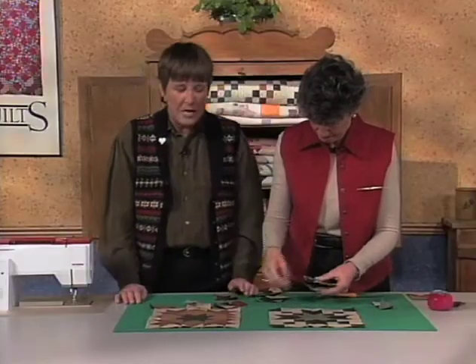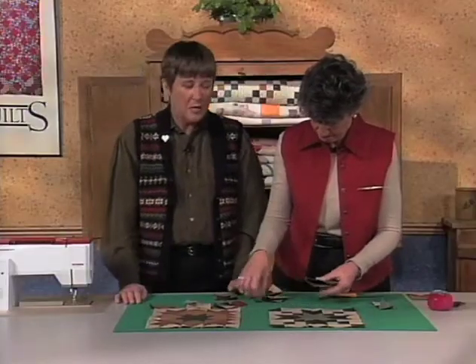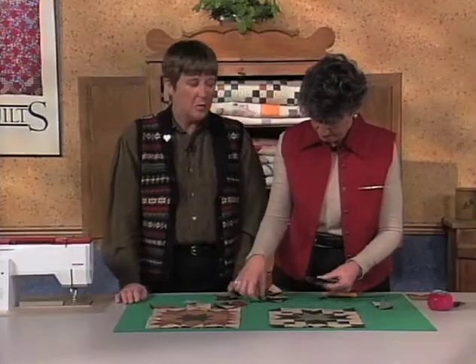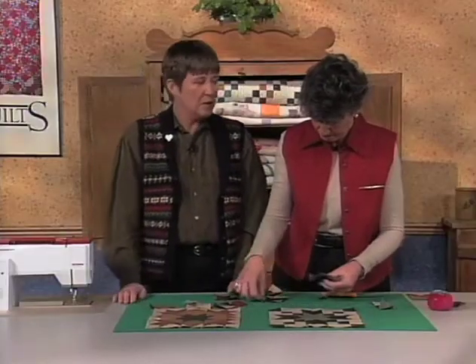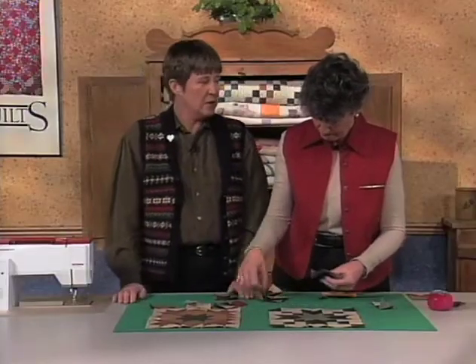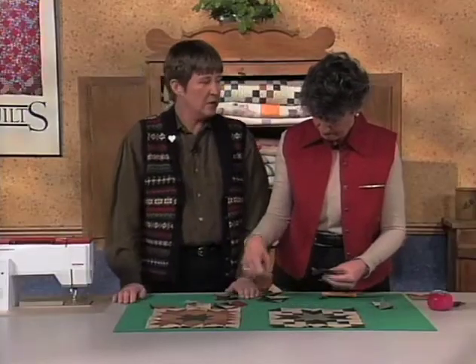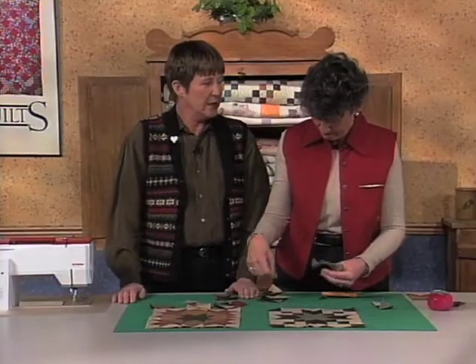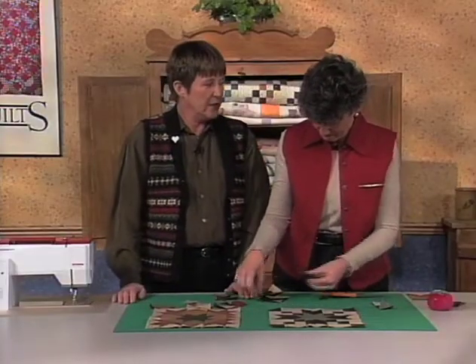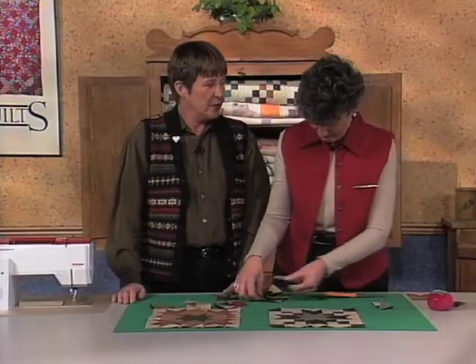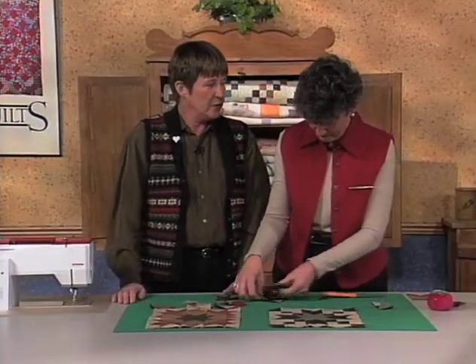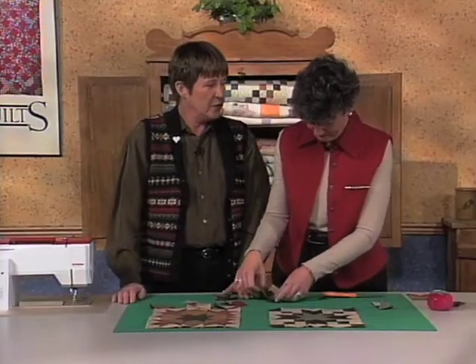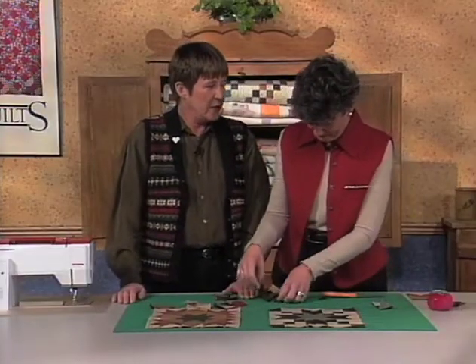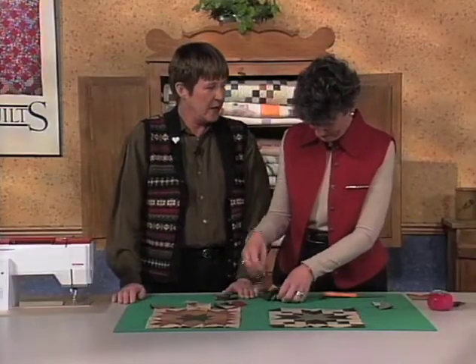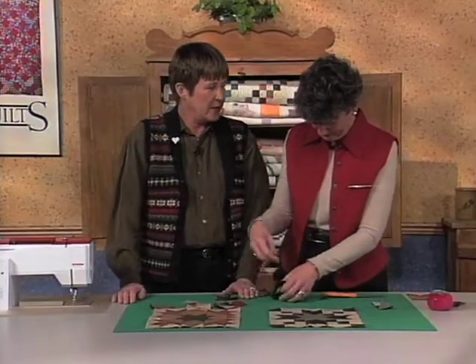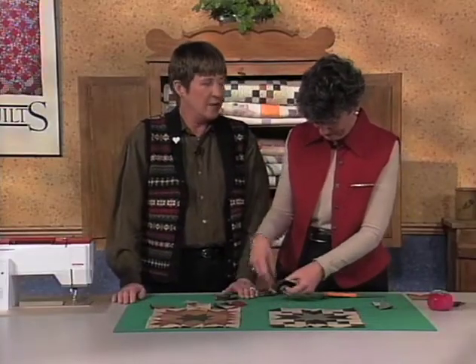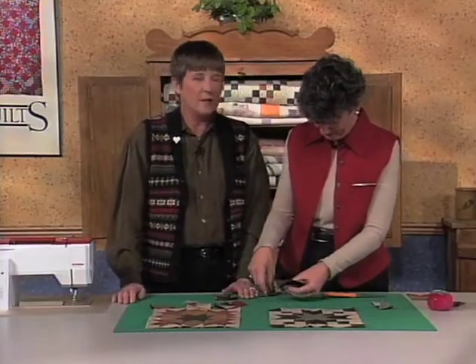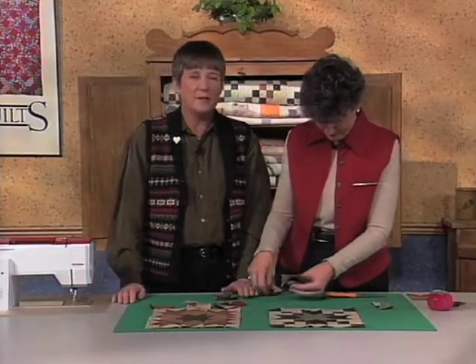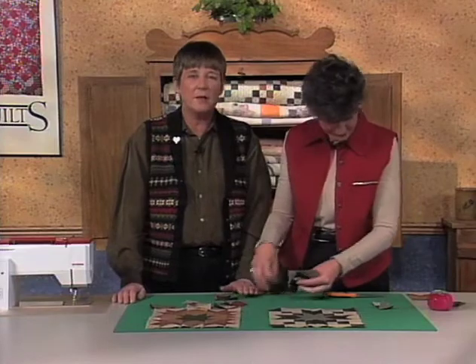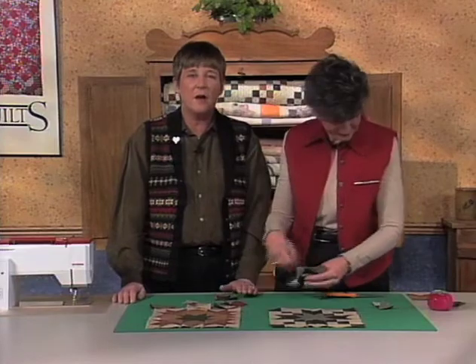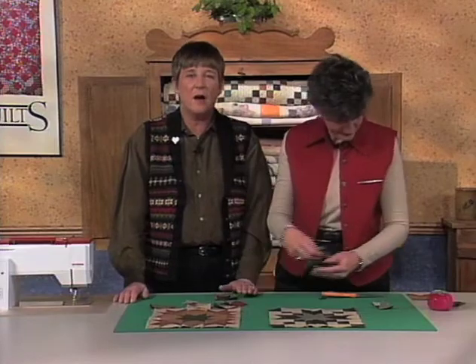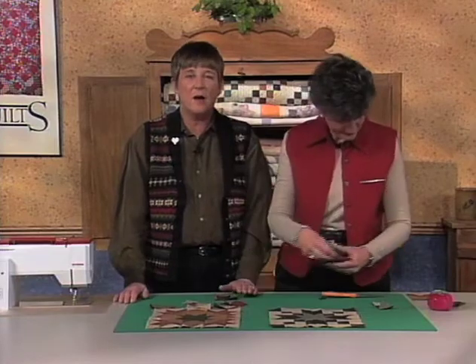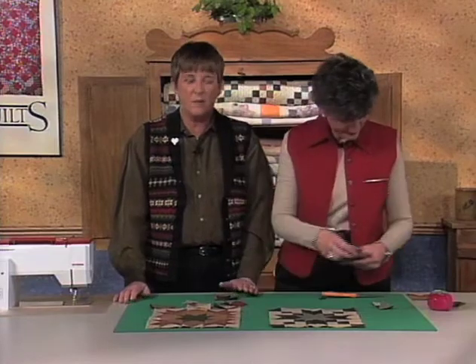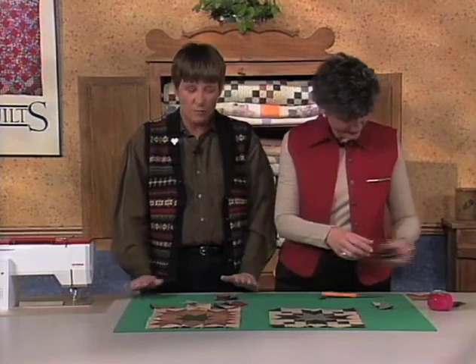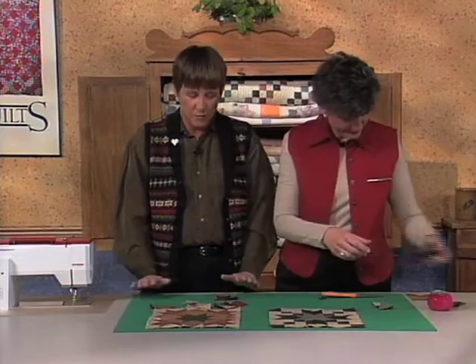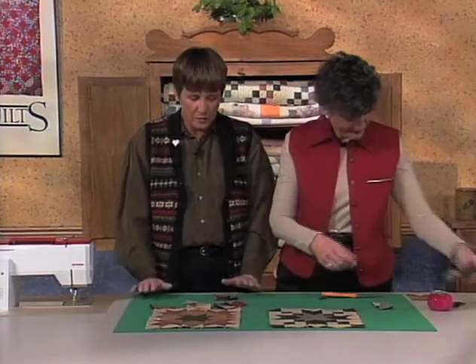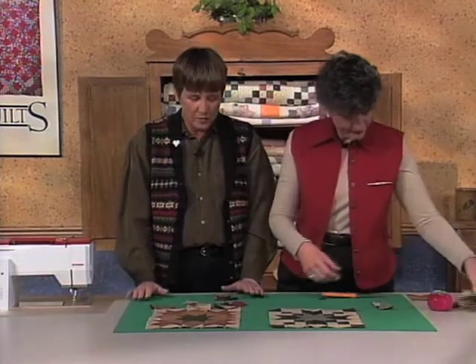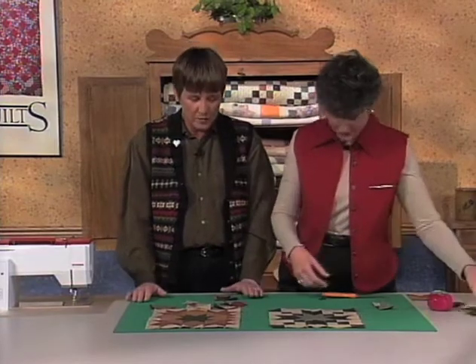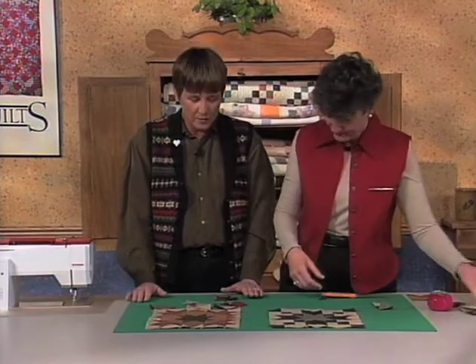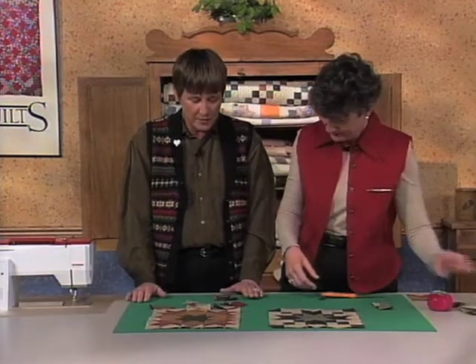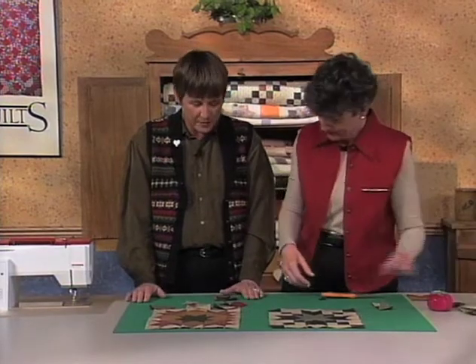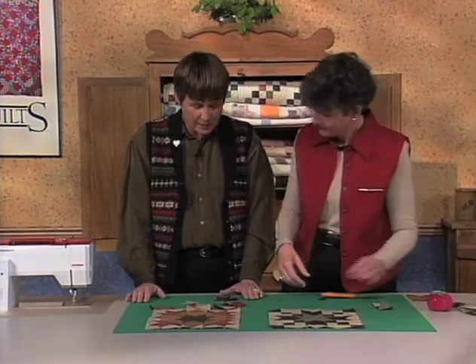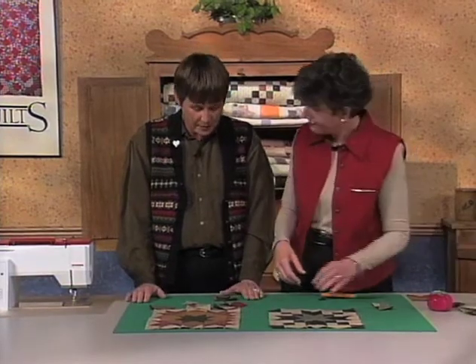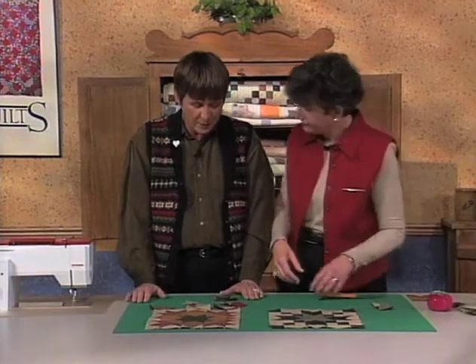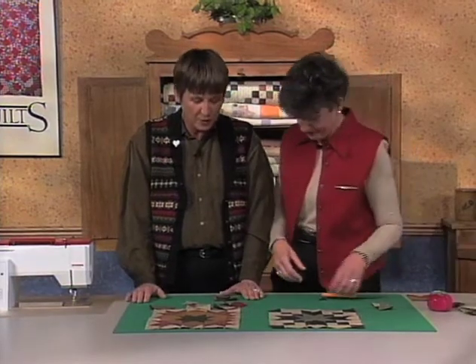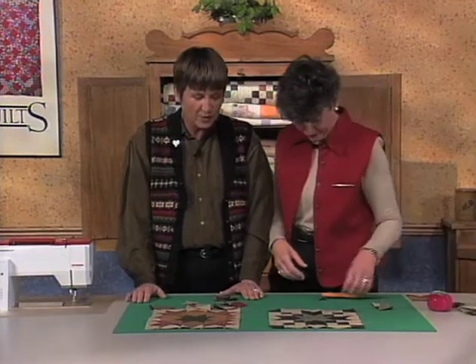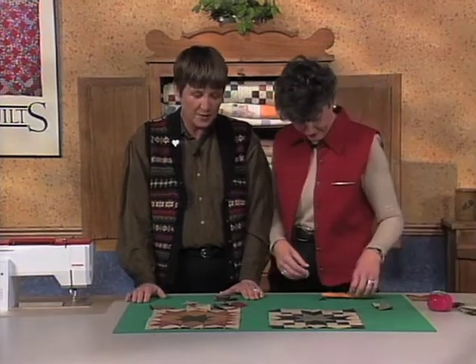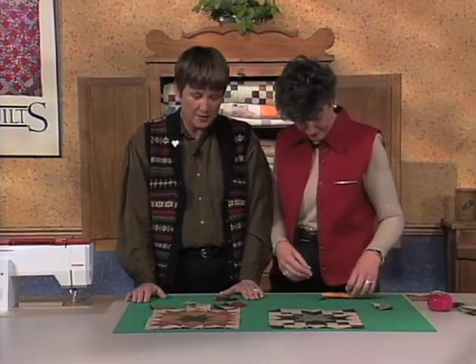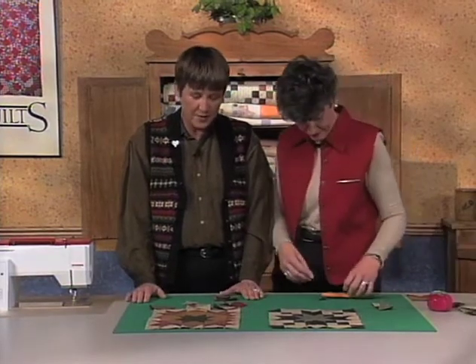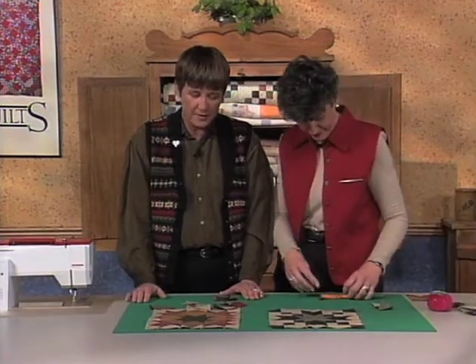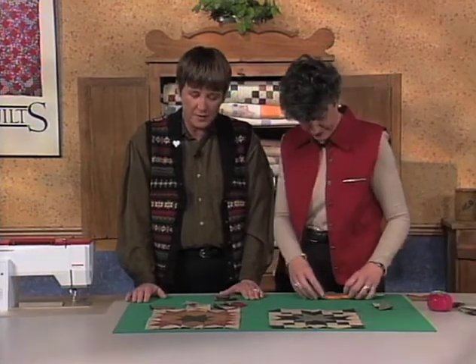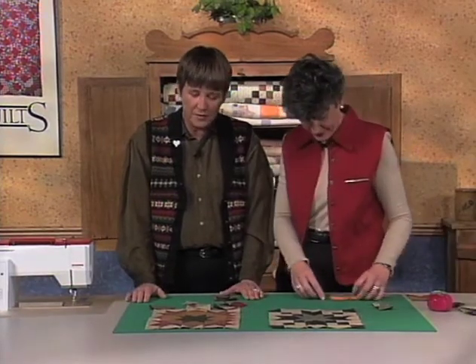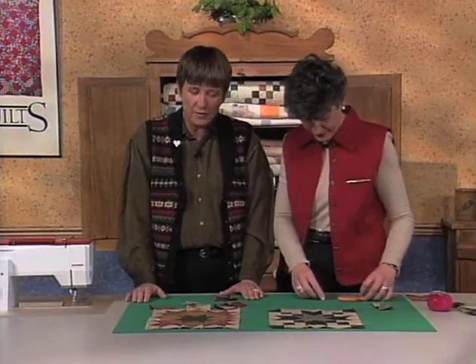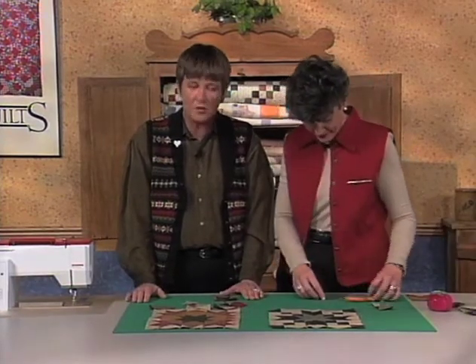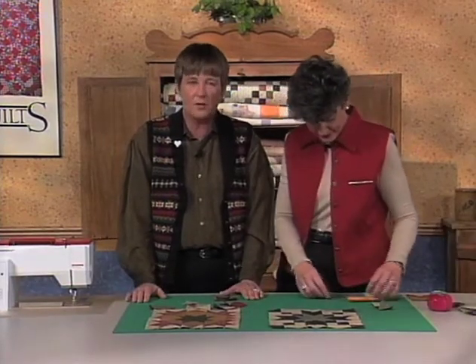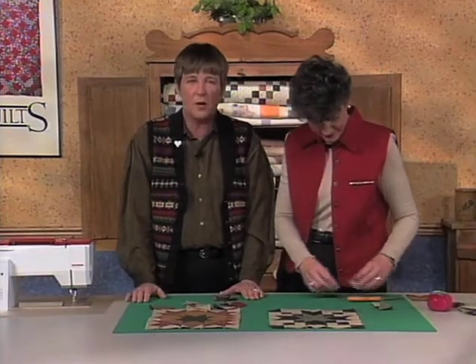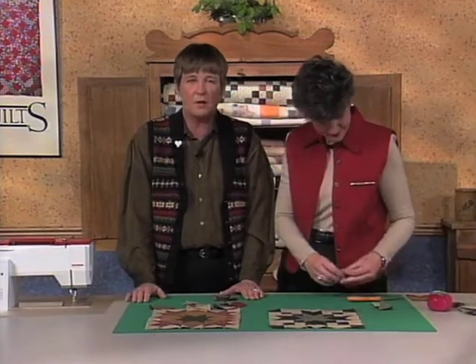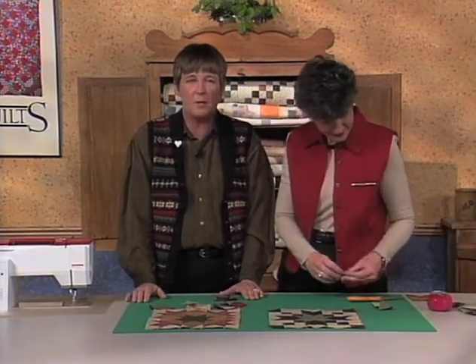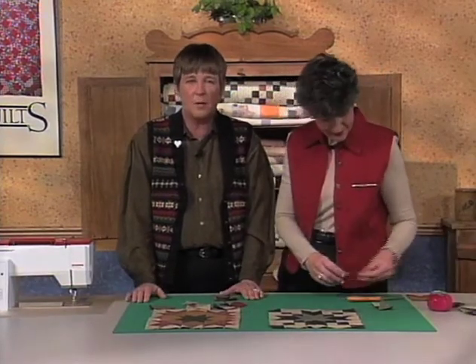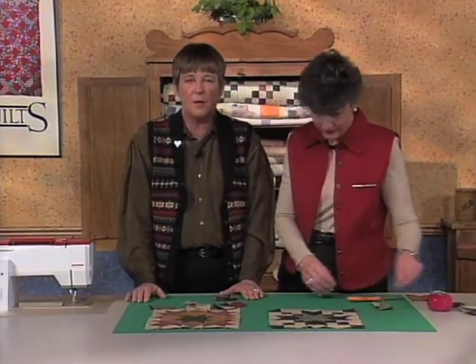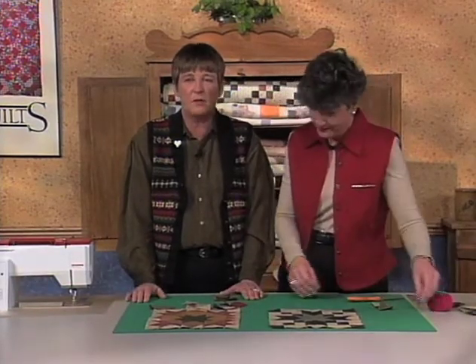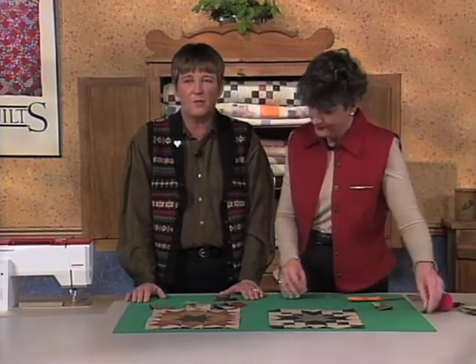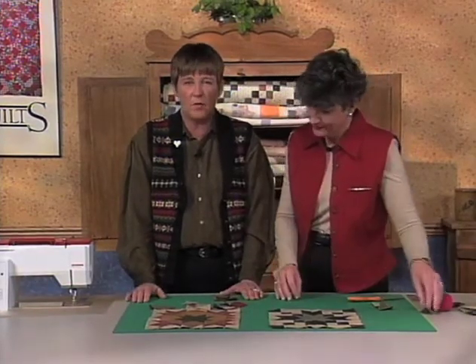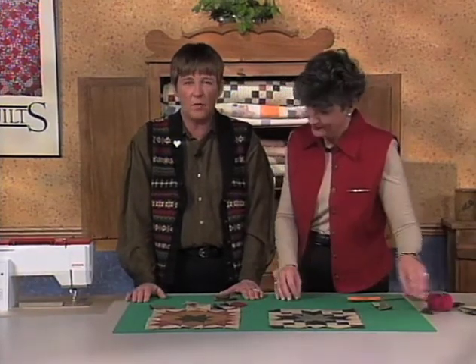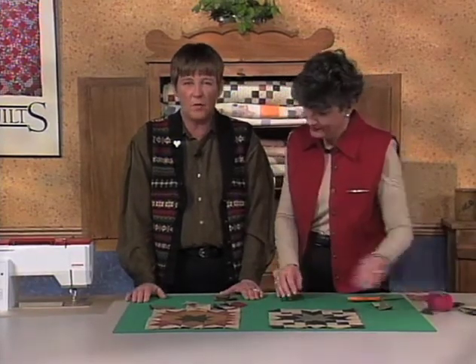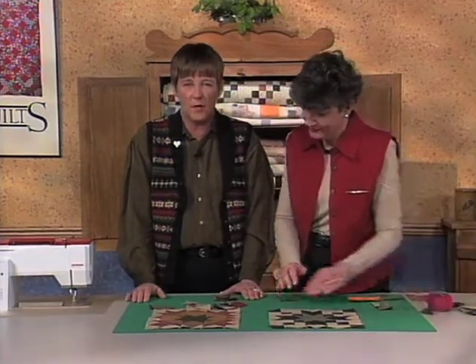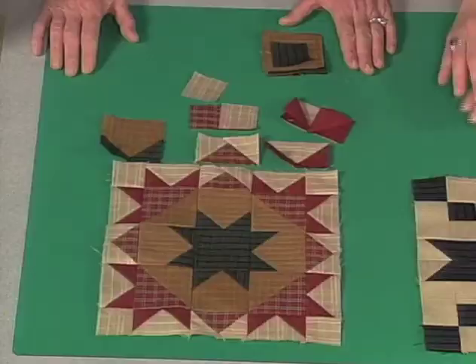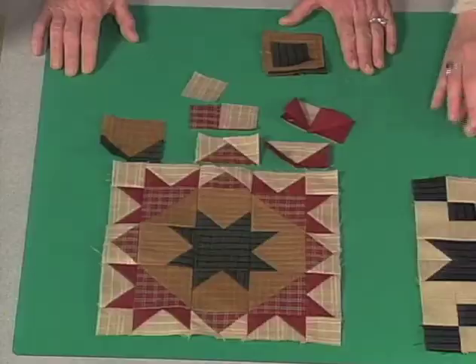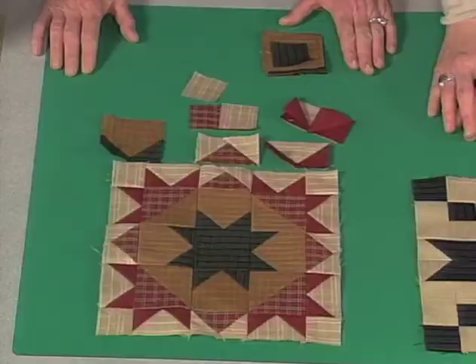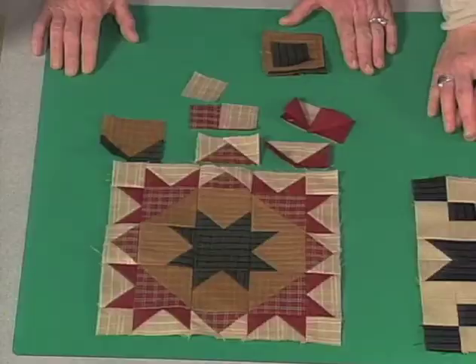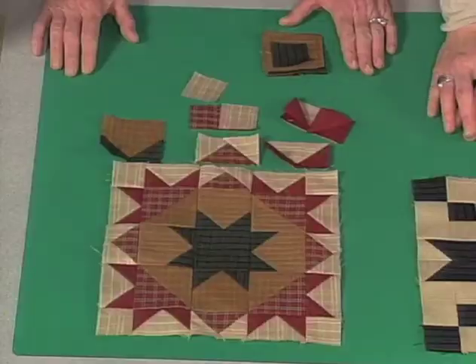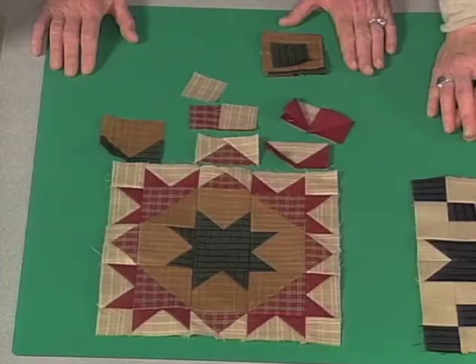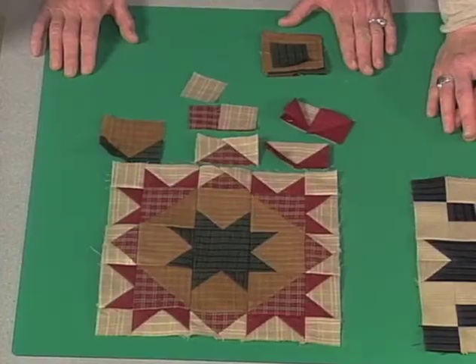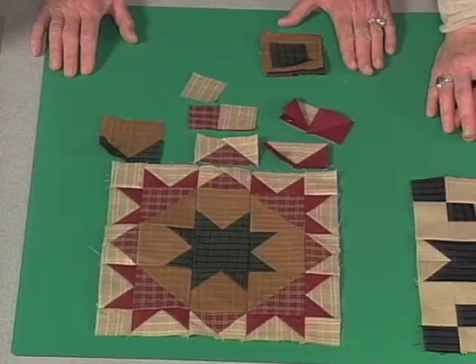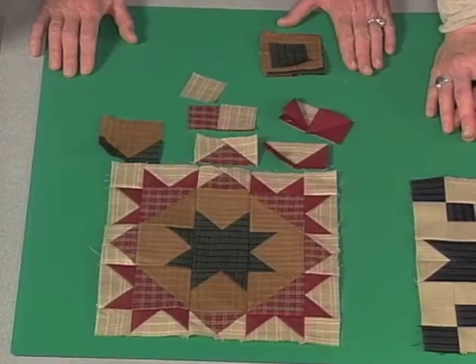Let's look at Yankee Doodle Dandy and see how we use similar techniques to construct the parts for the Yankee Doodle Dandy block.